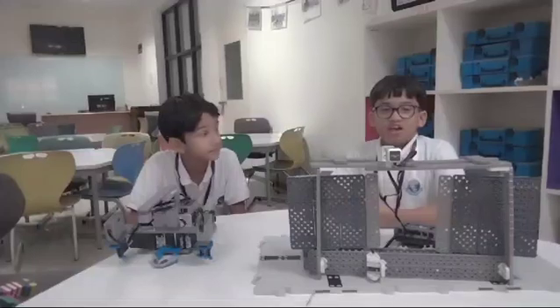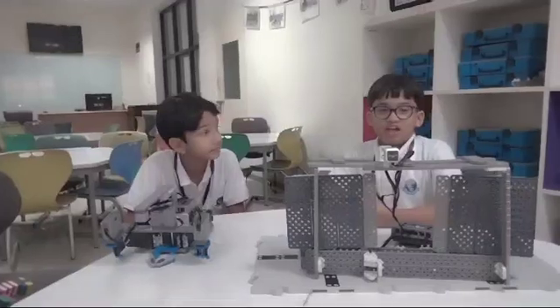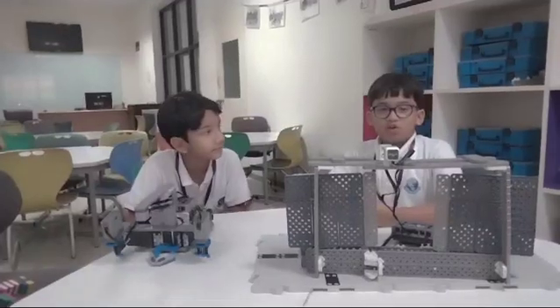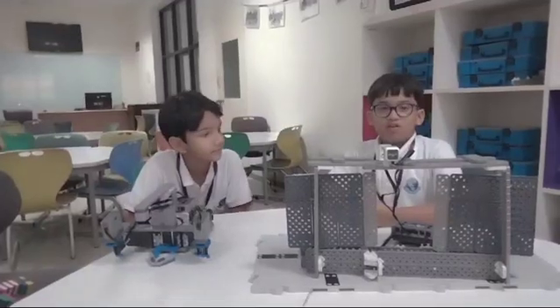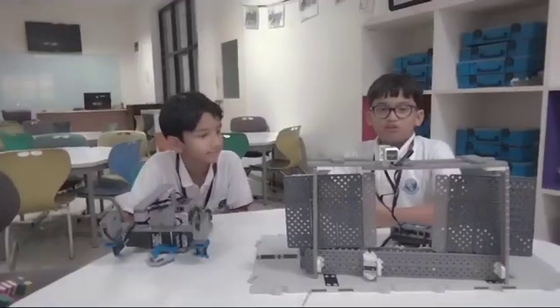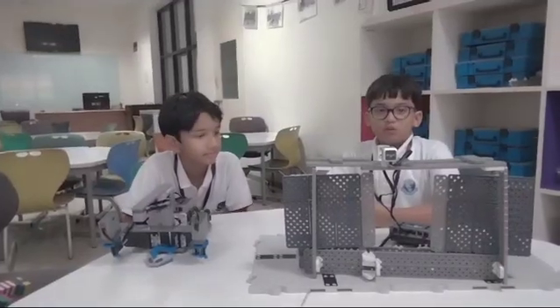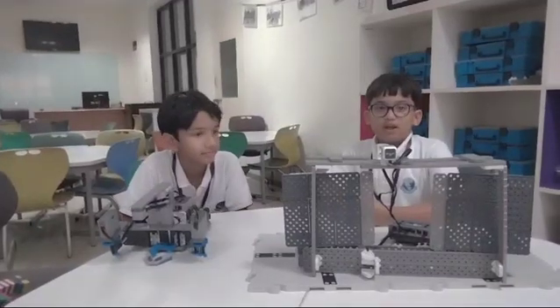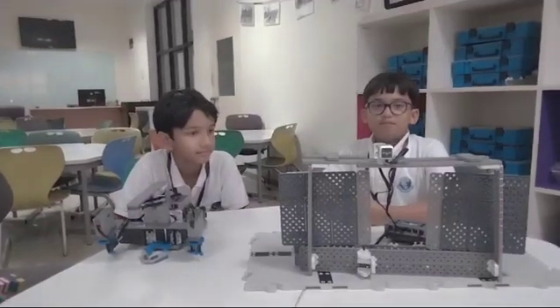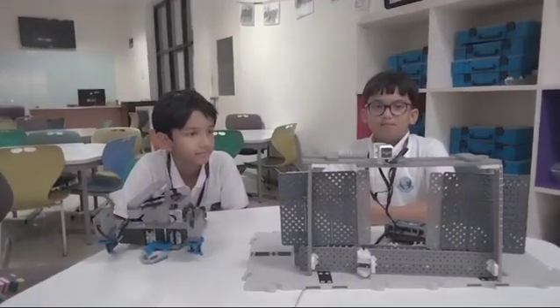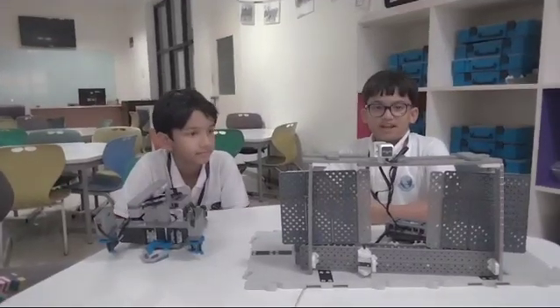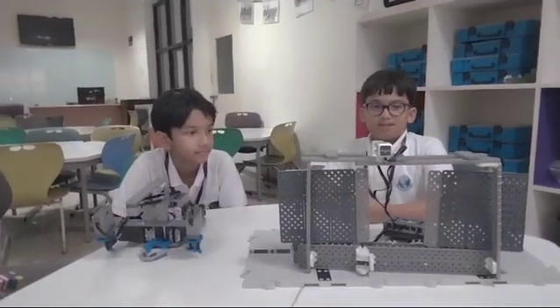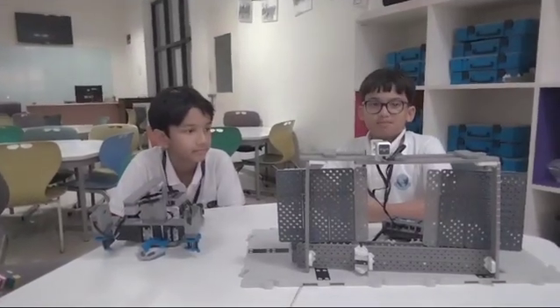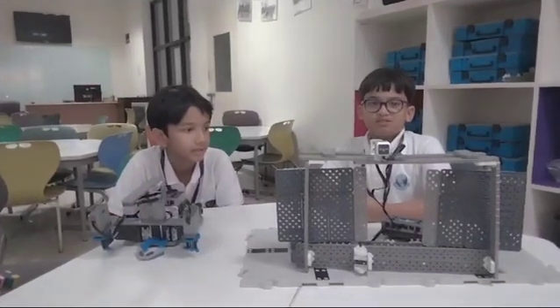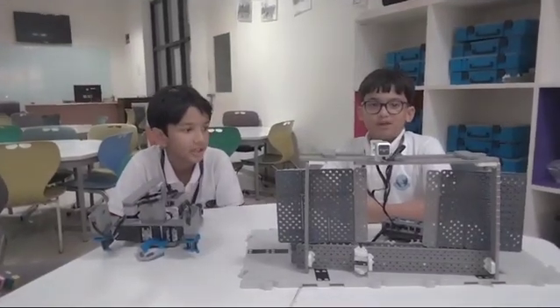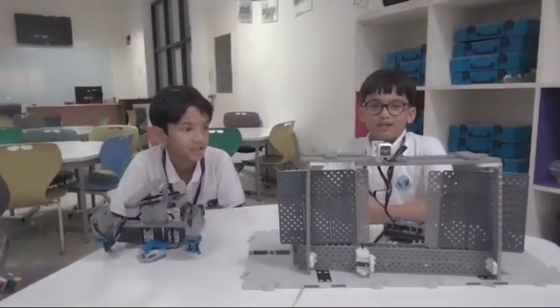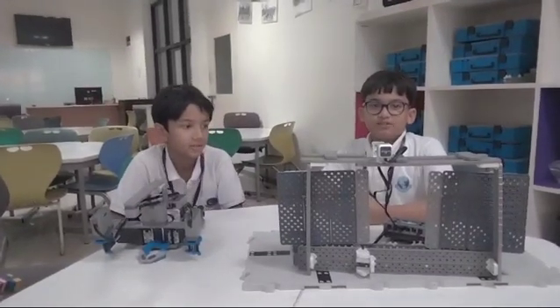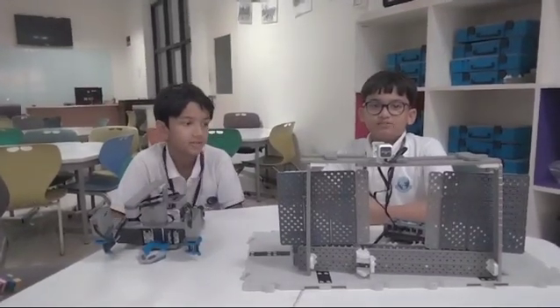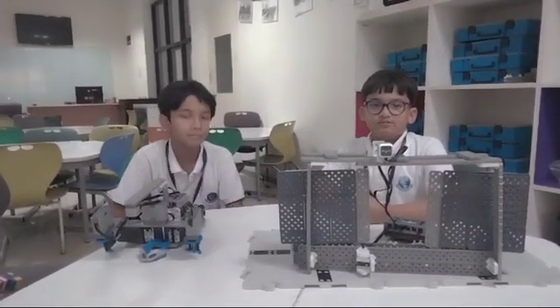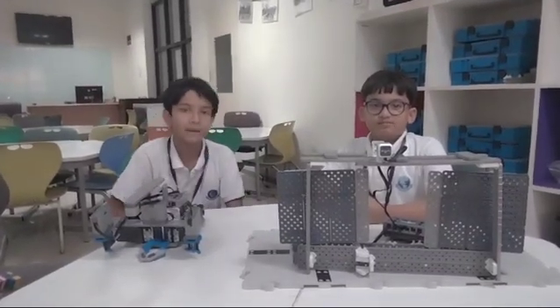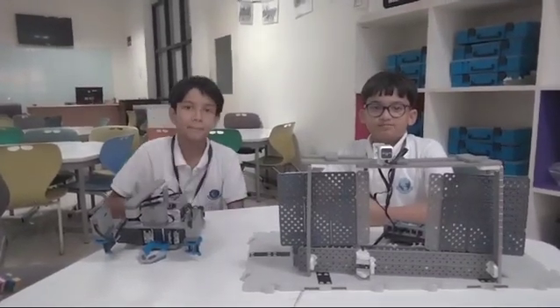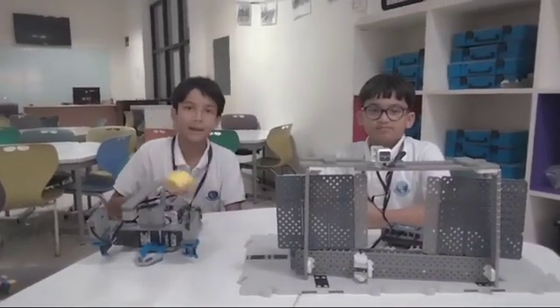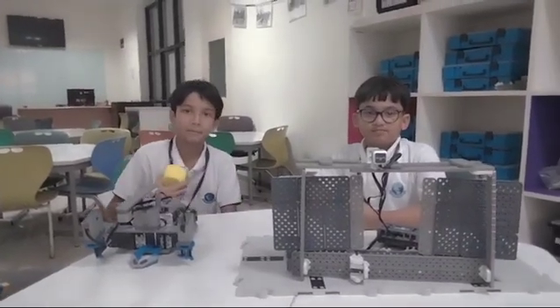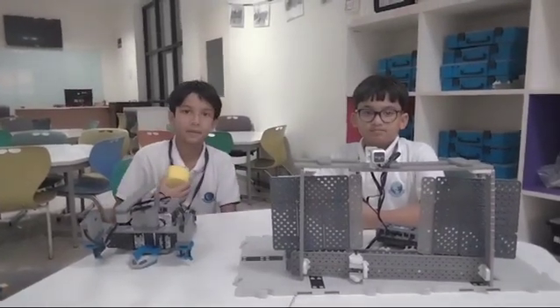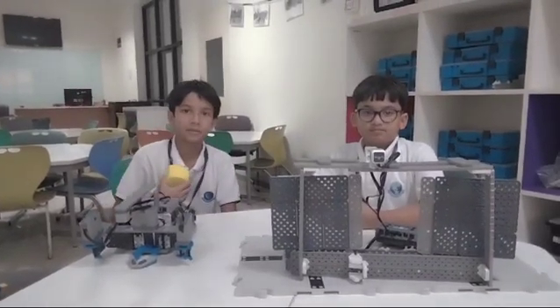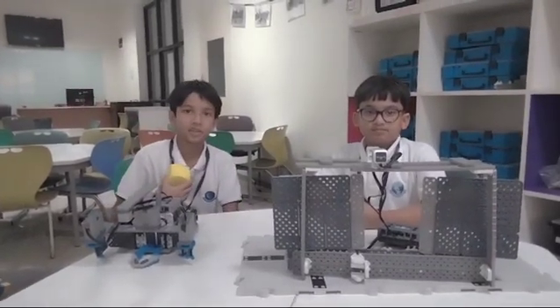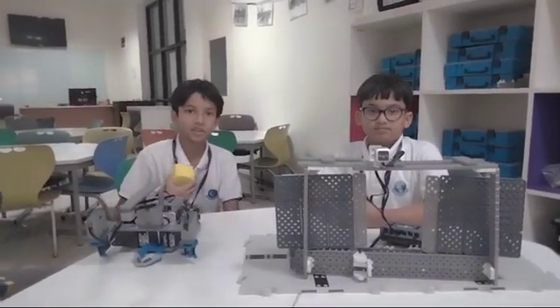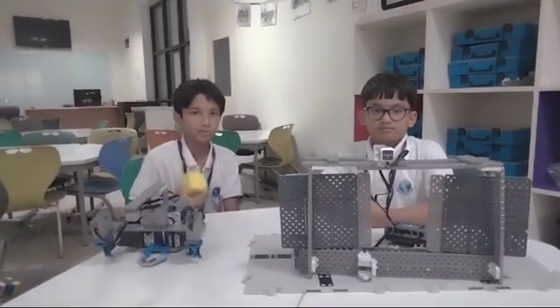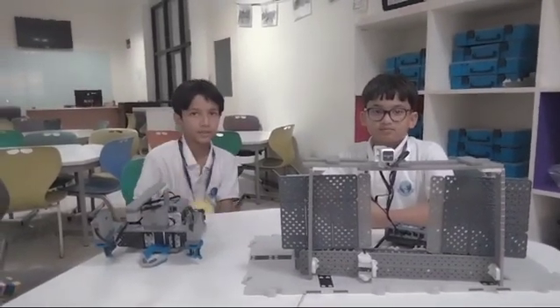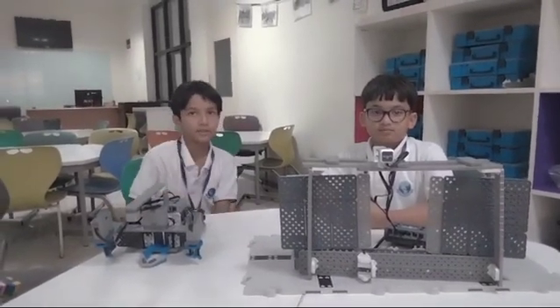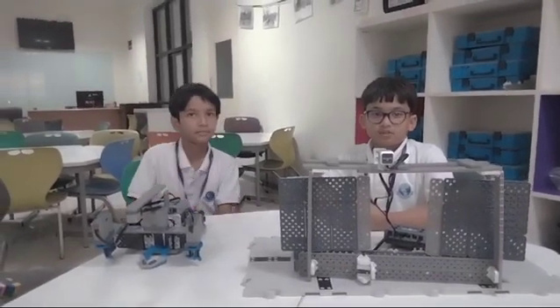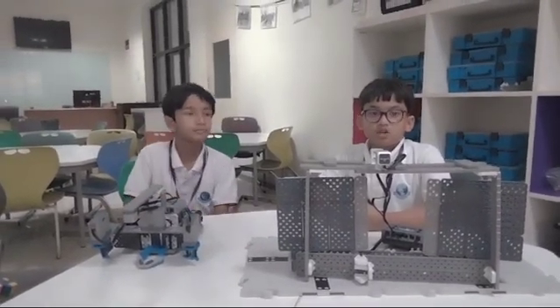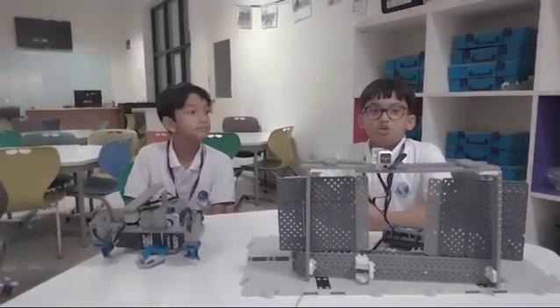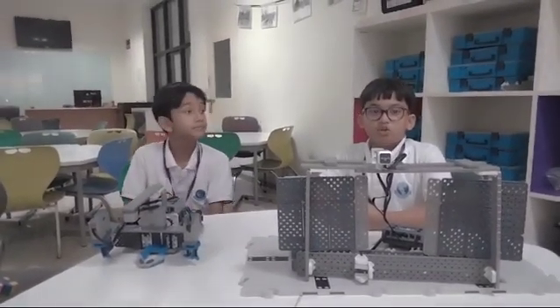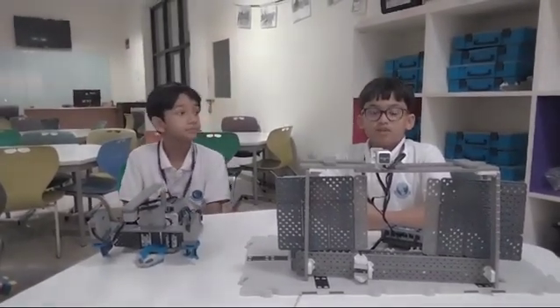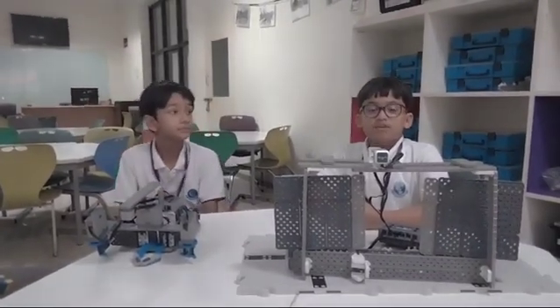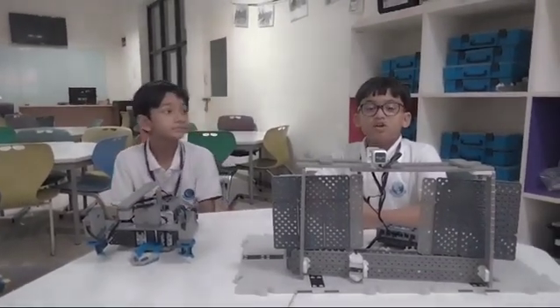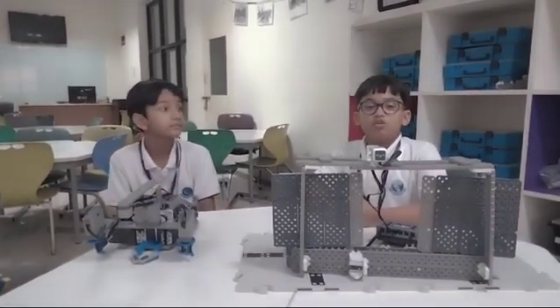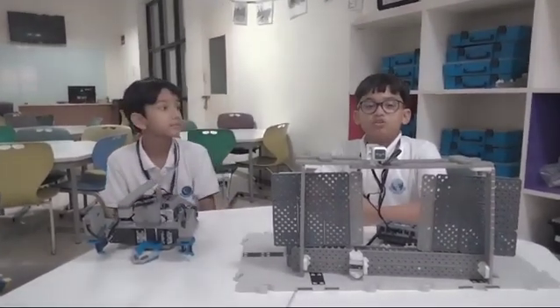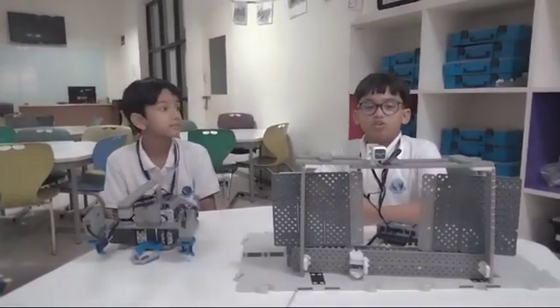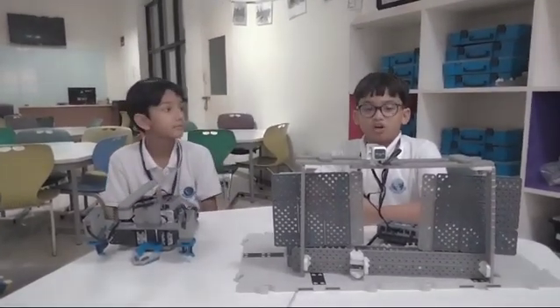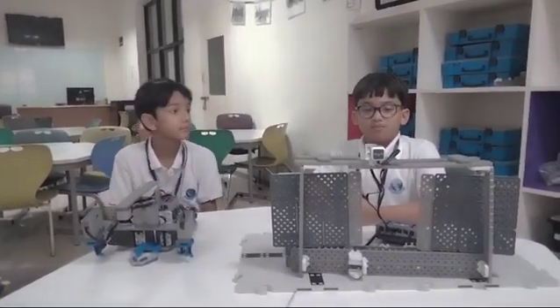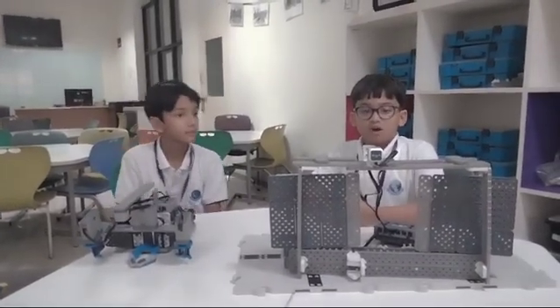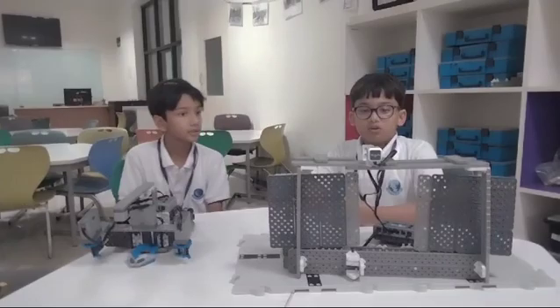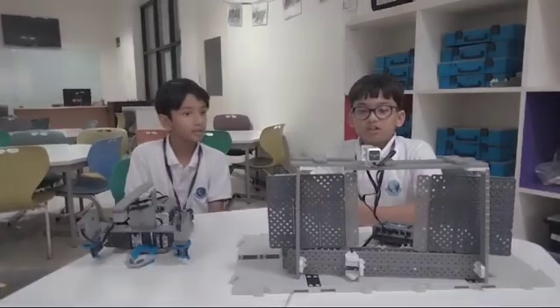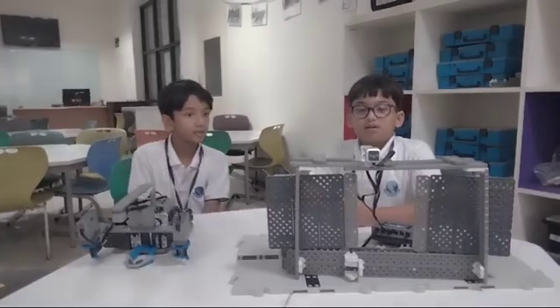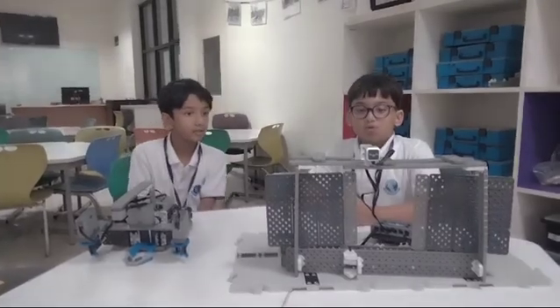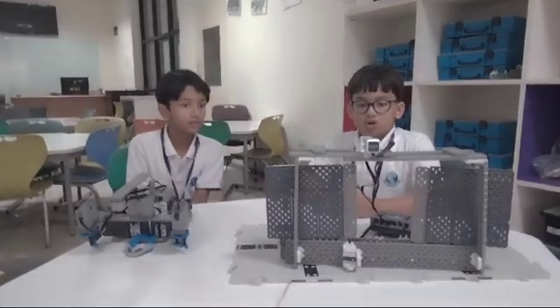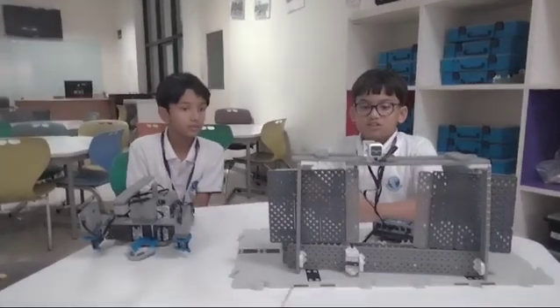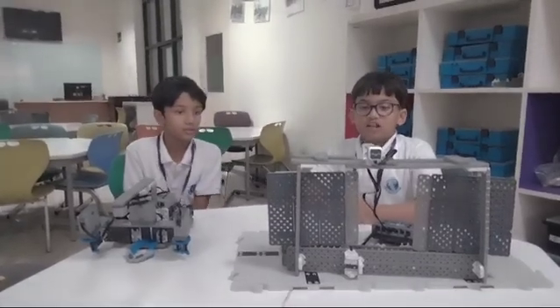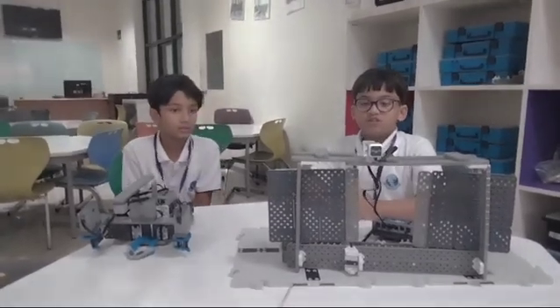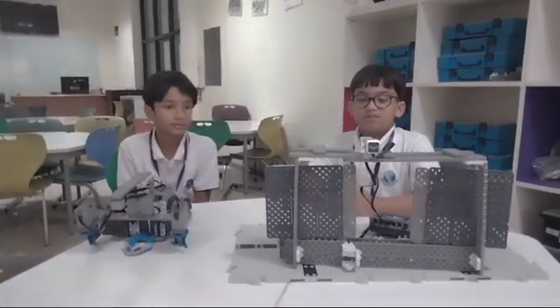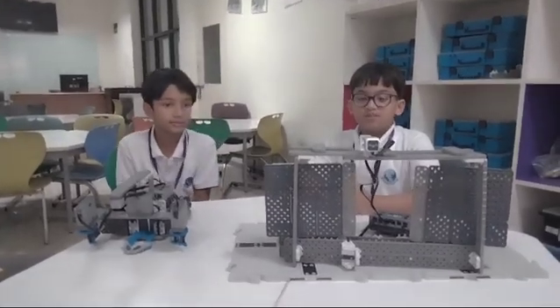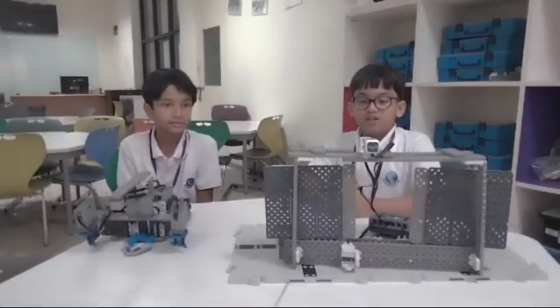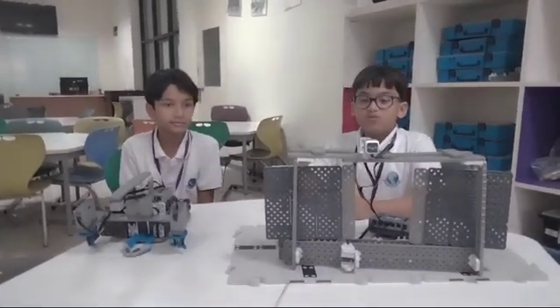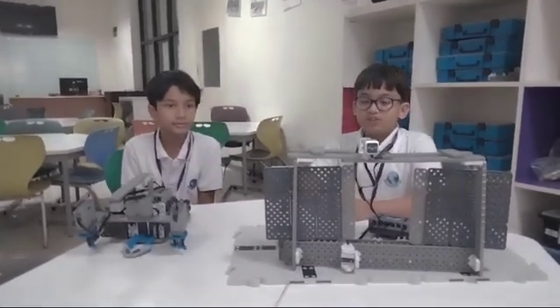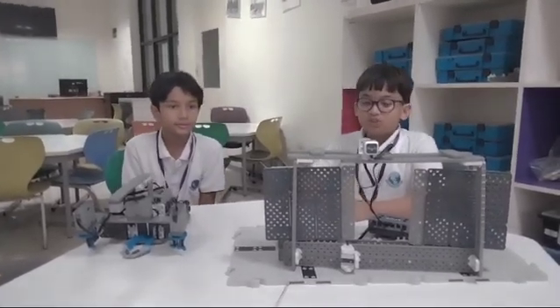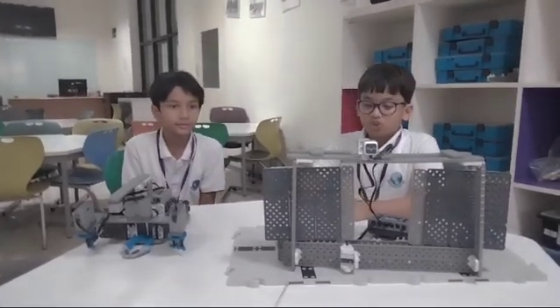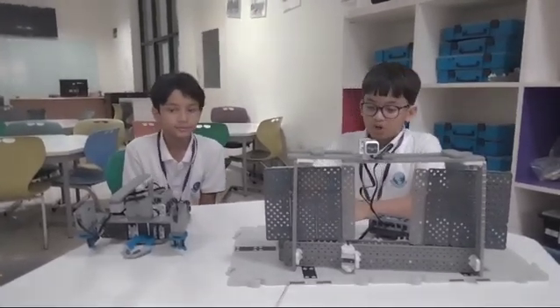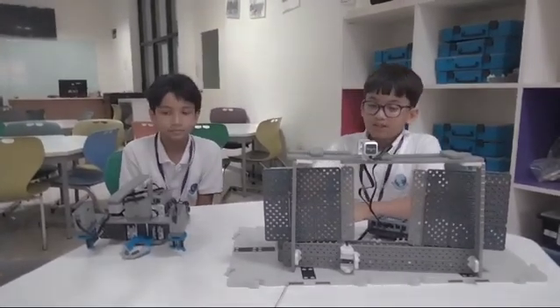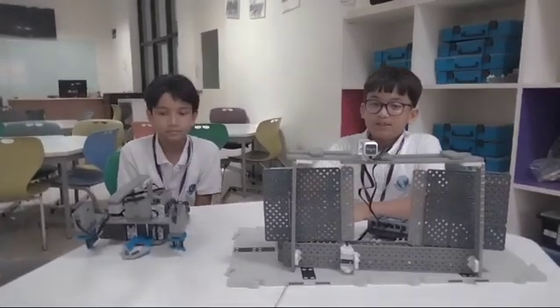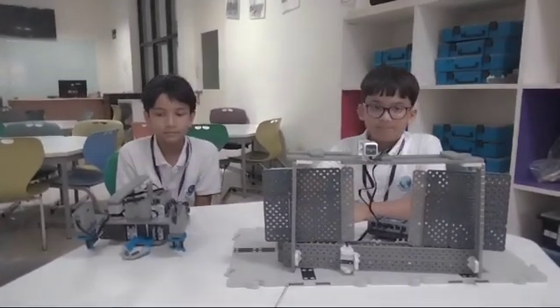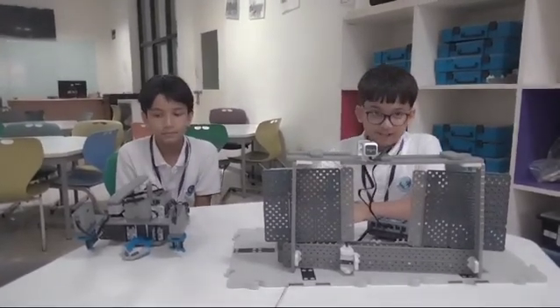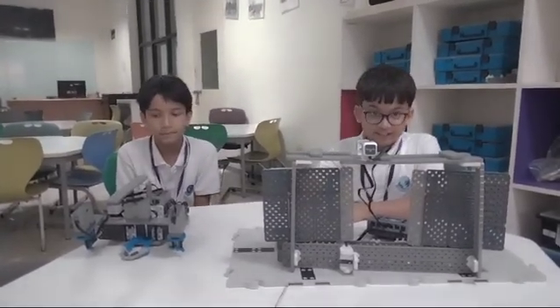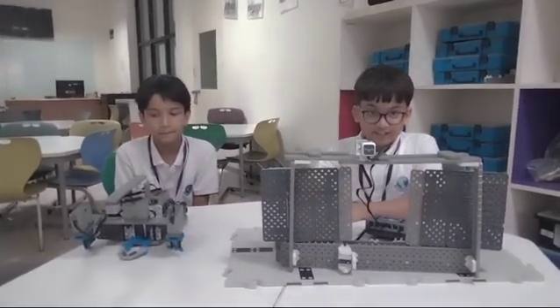Hi everyone, my name is Simon and my name is Ashwa. Today we are going to talk about a model that we made which is called the barricade.